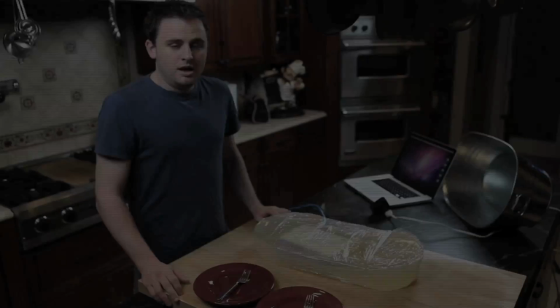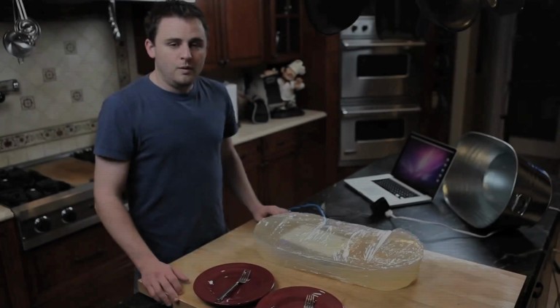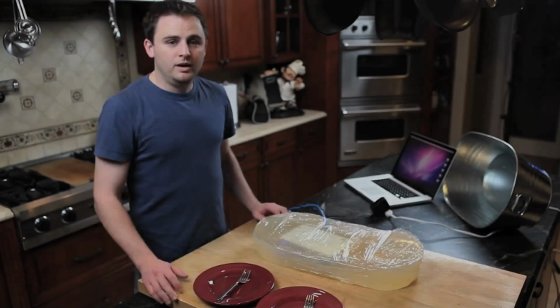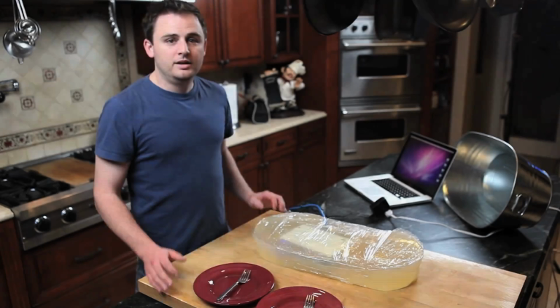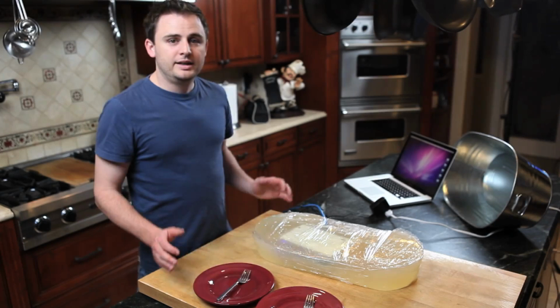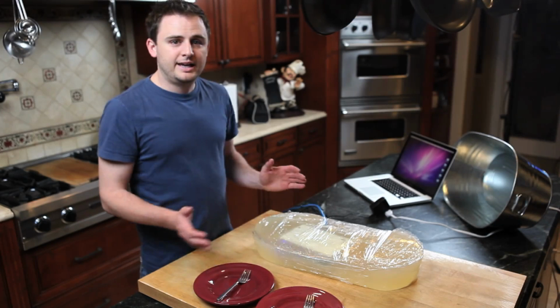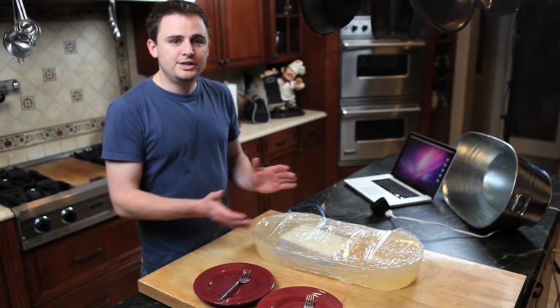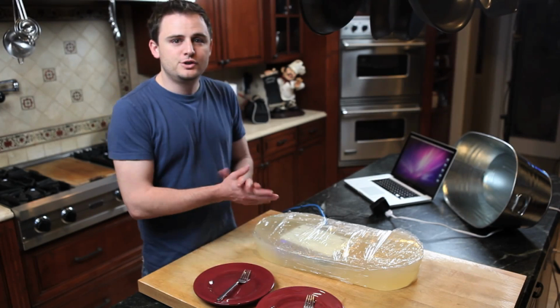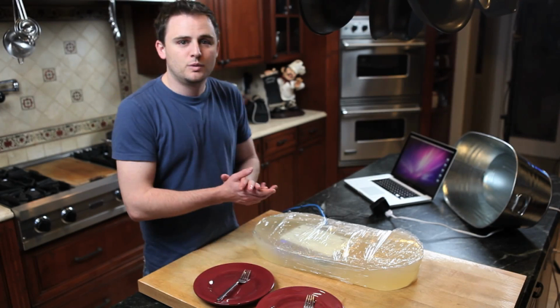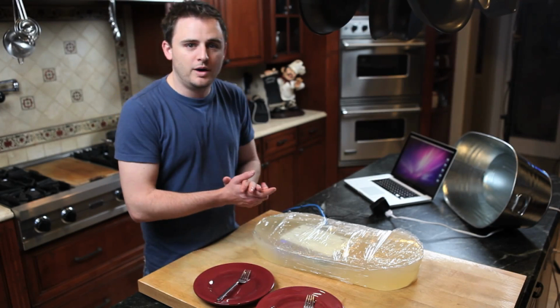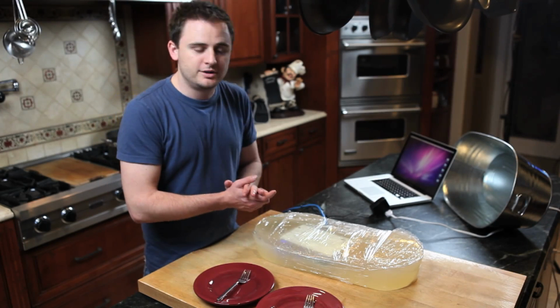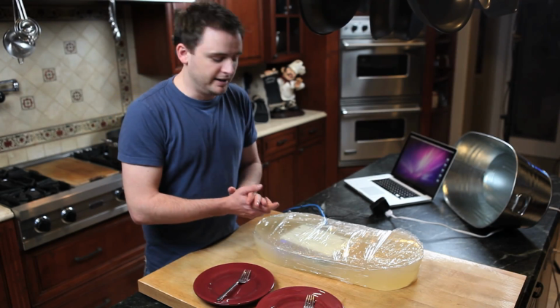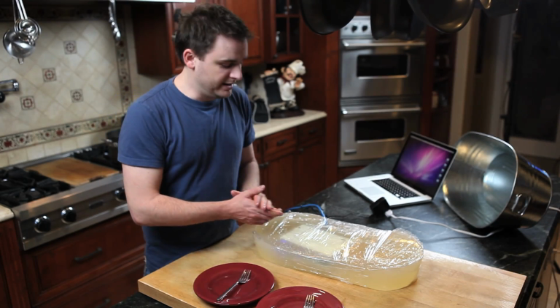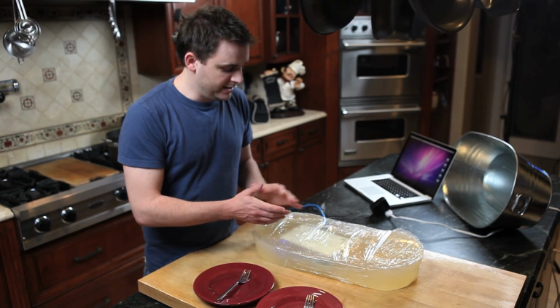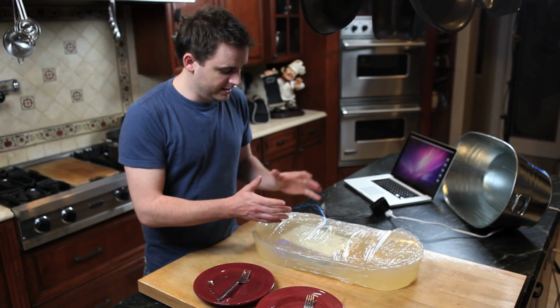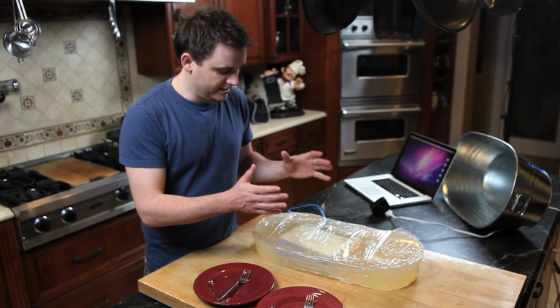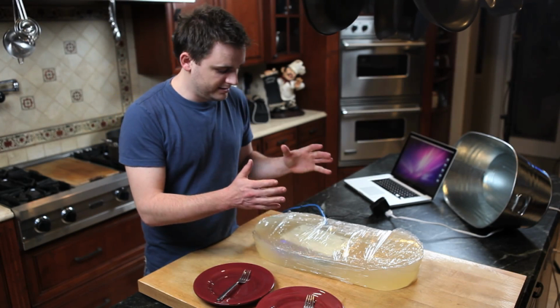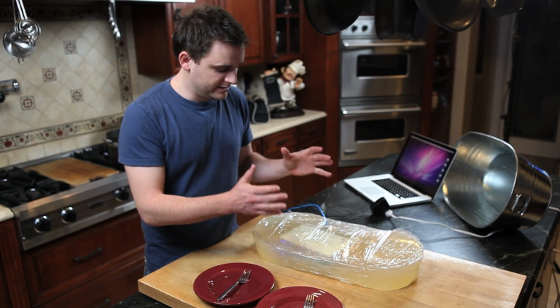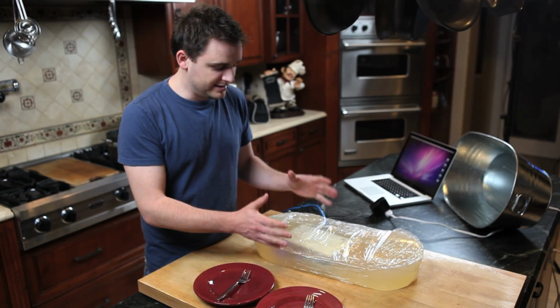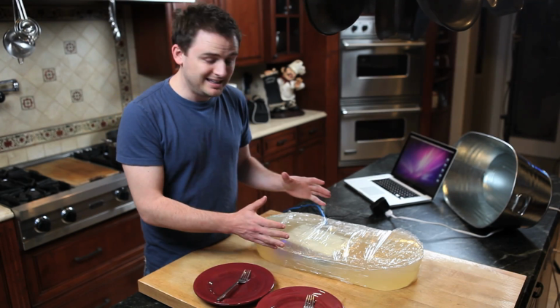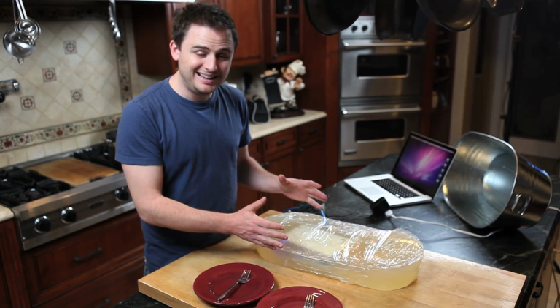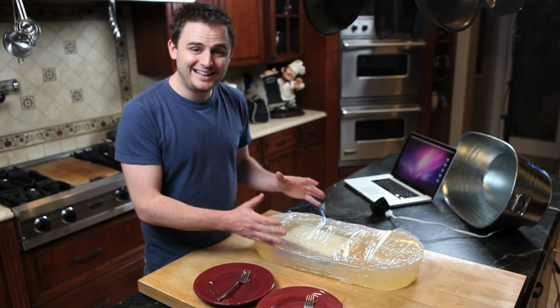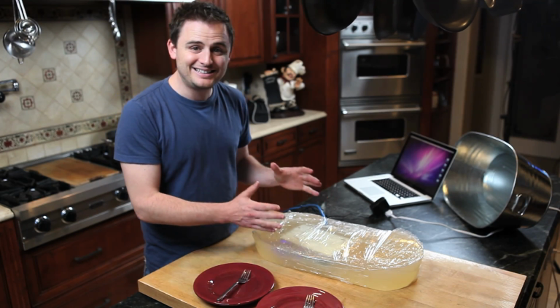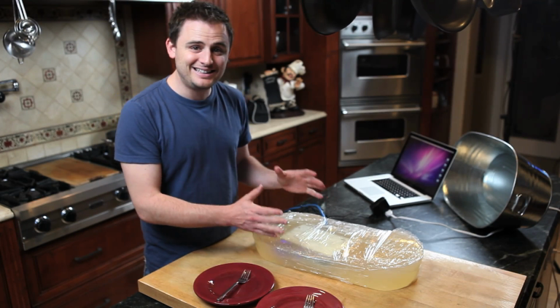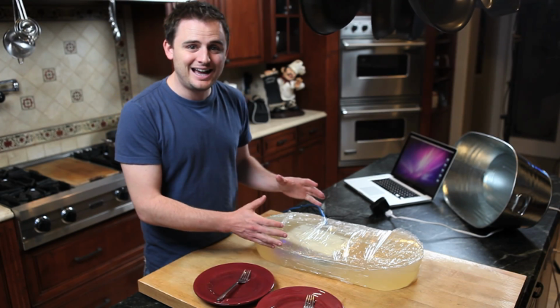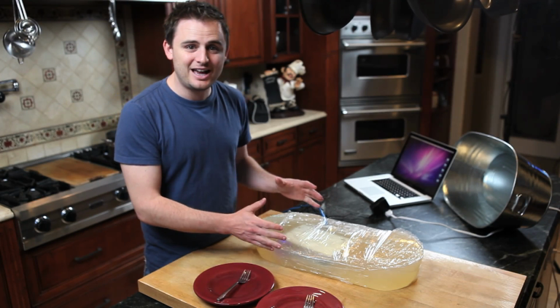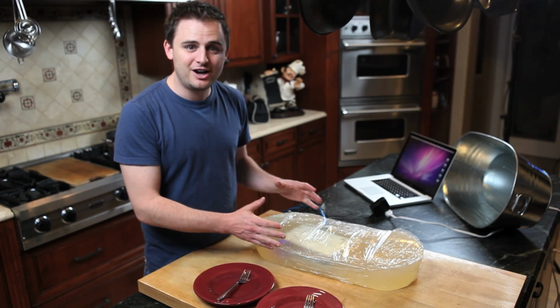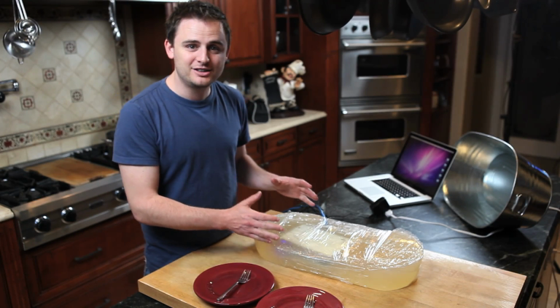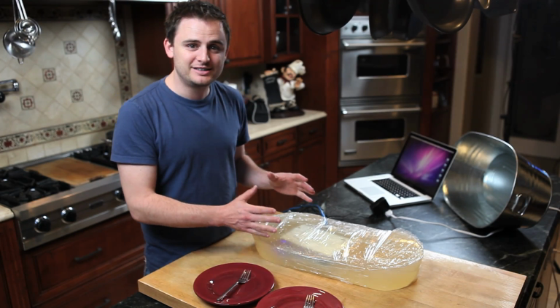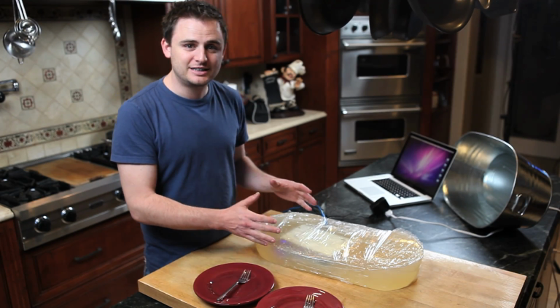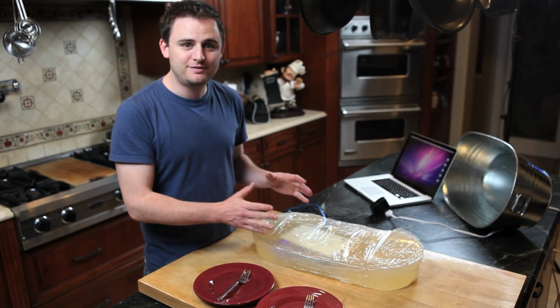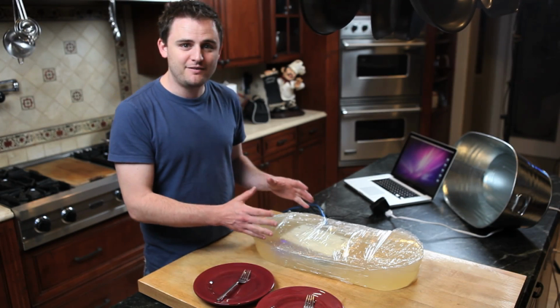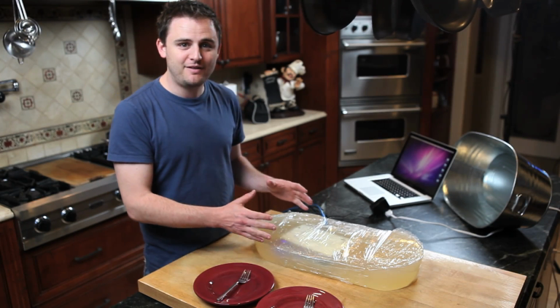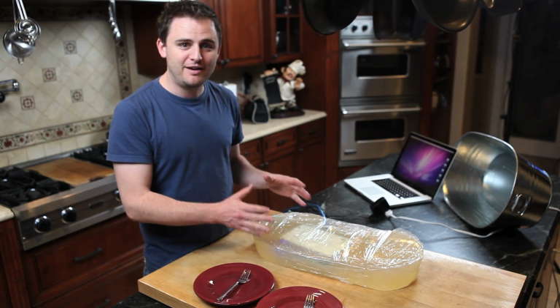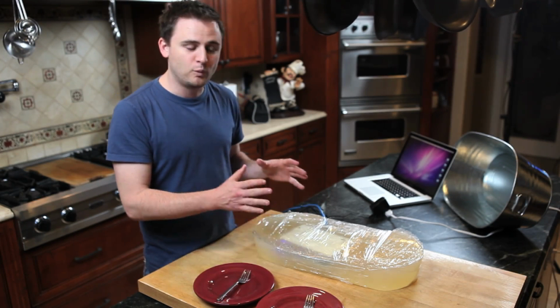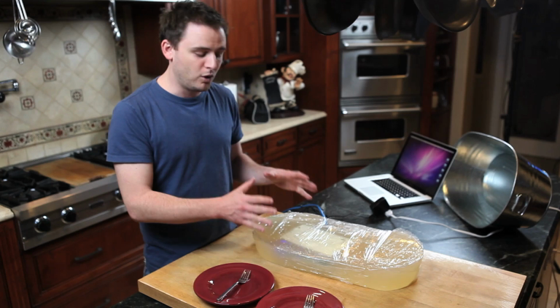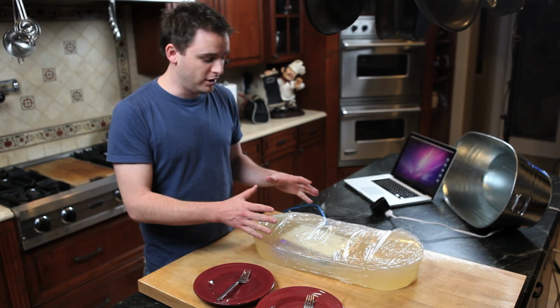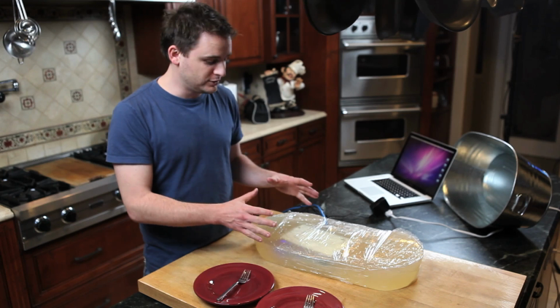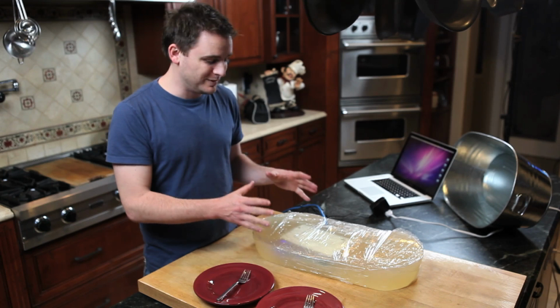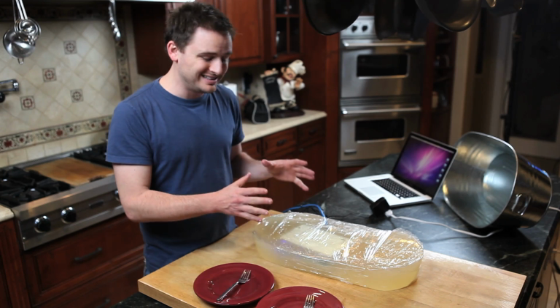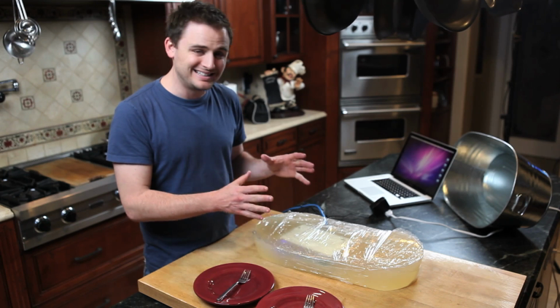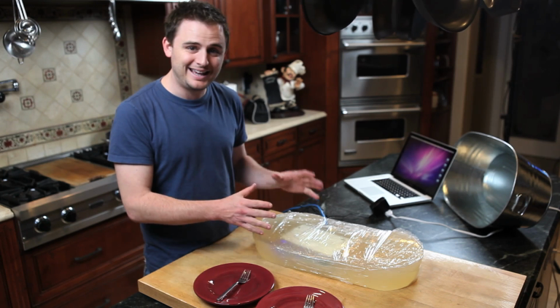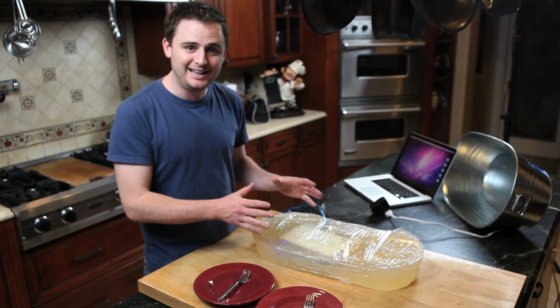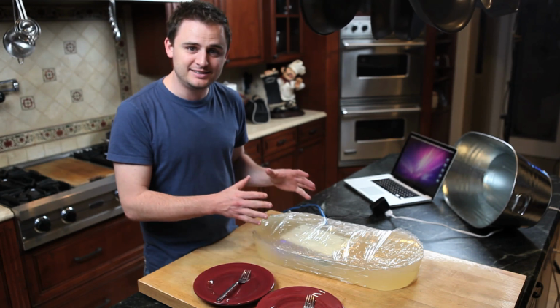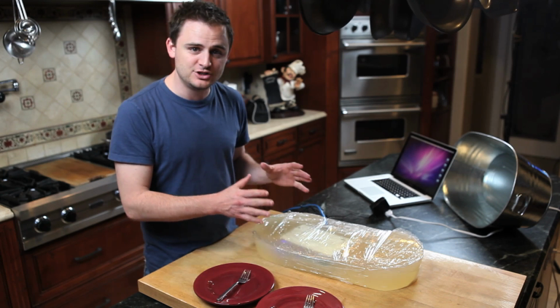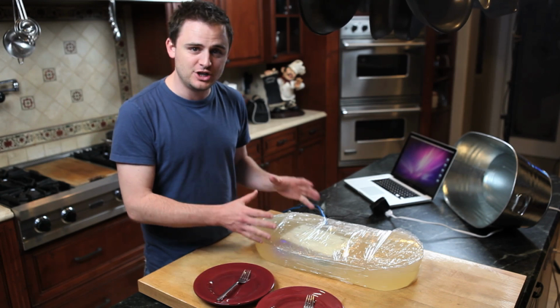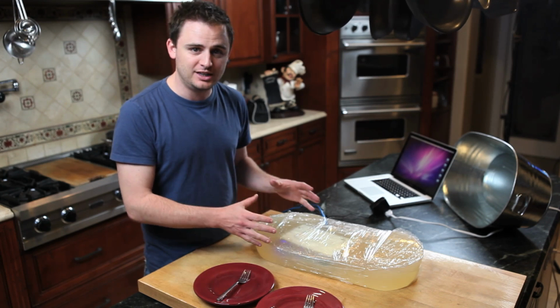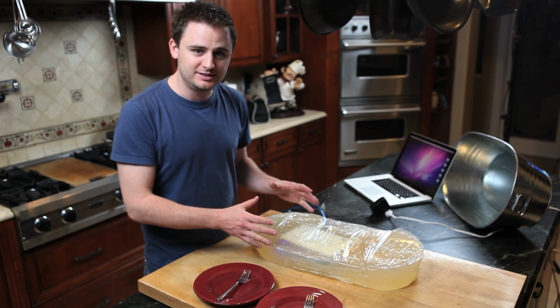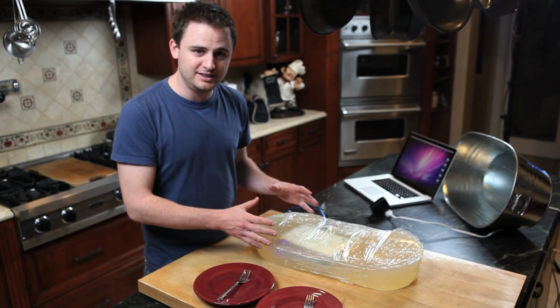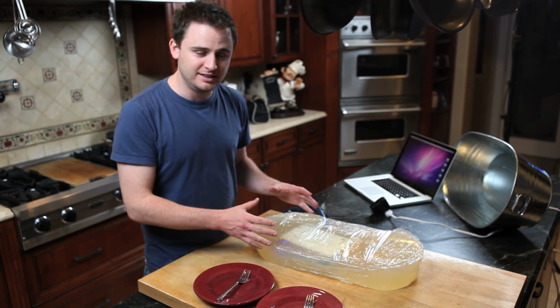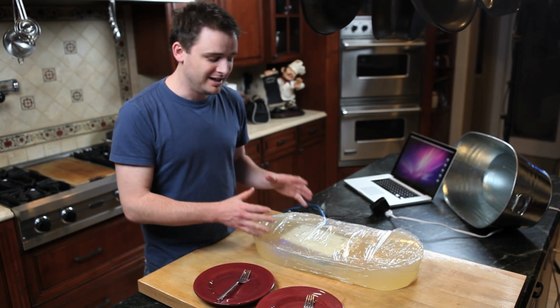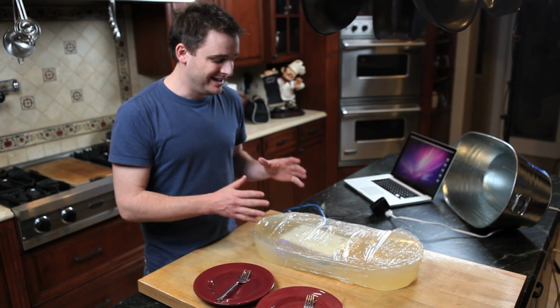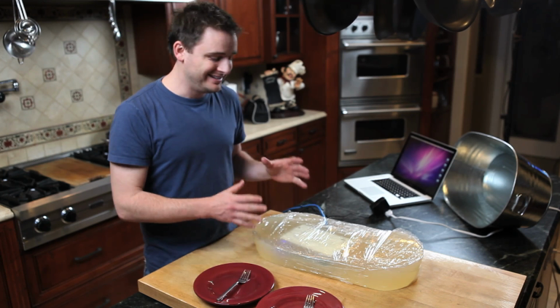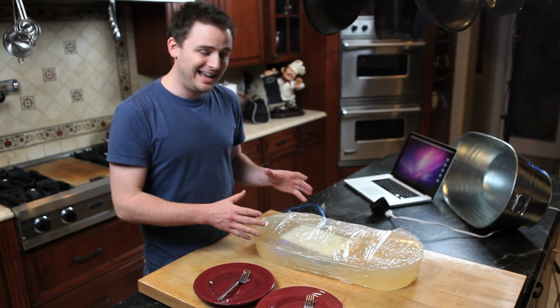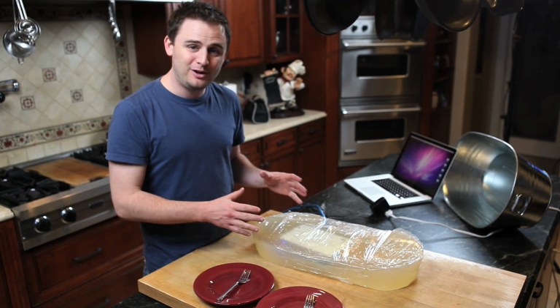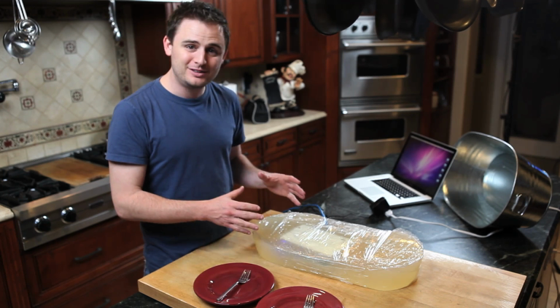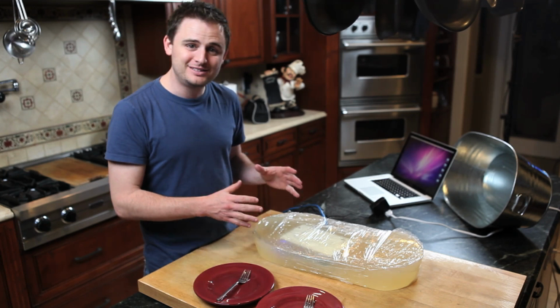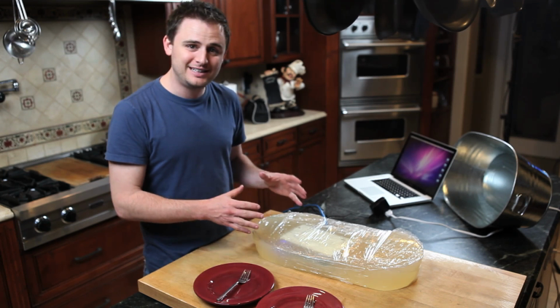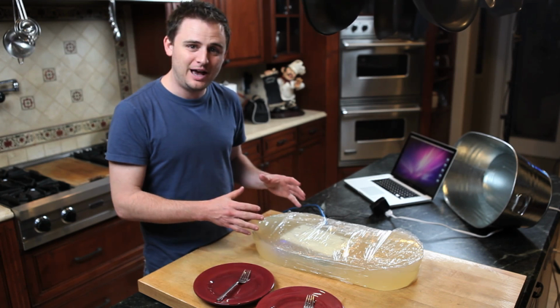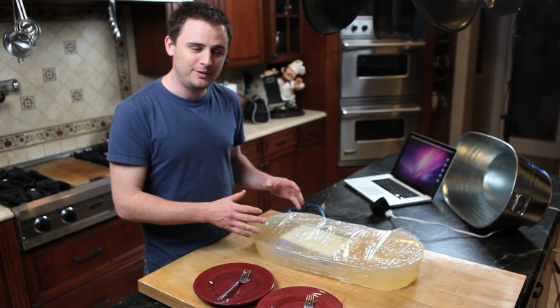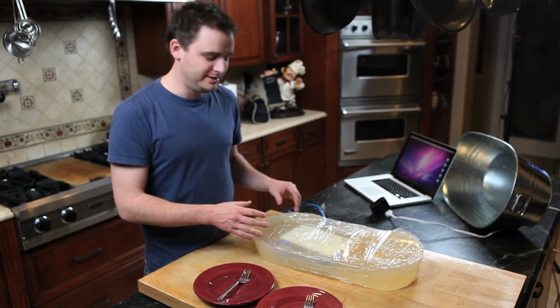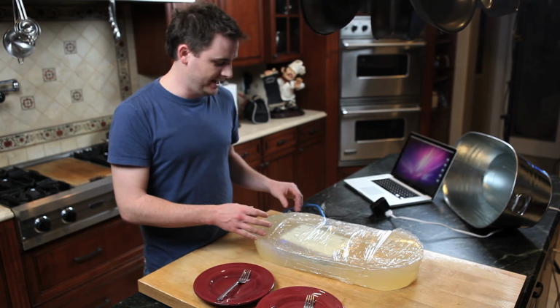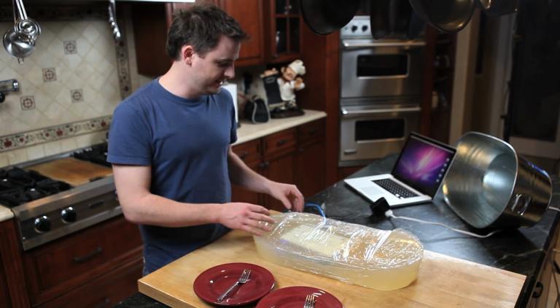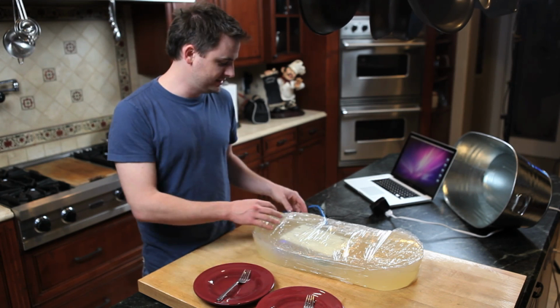Well, in case you were wondering, the D-Link DIR-655 works even when it's encased in gelatin. Now let's see how it tastes.